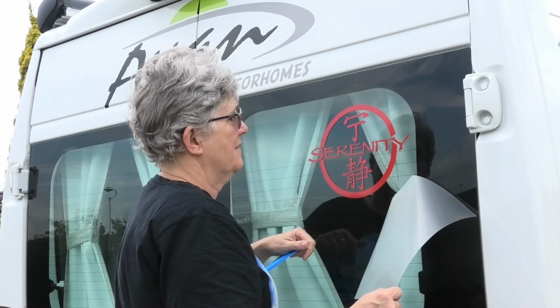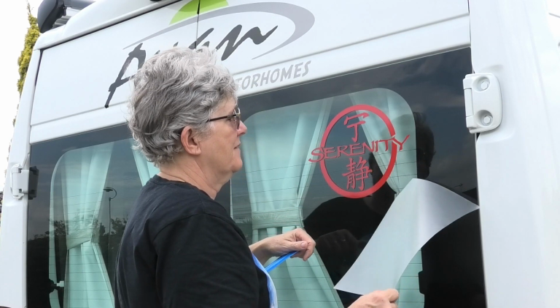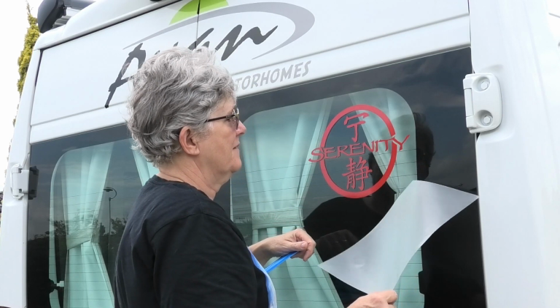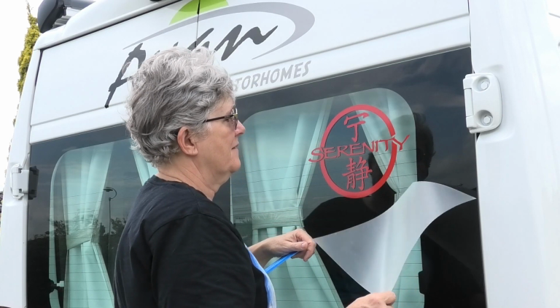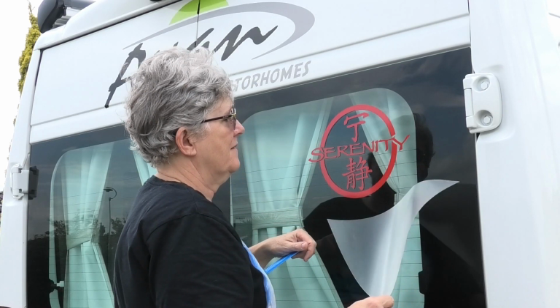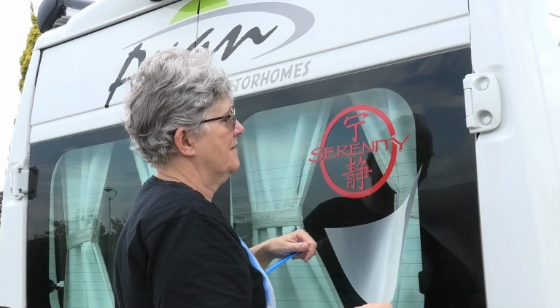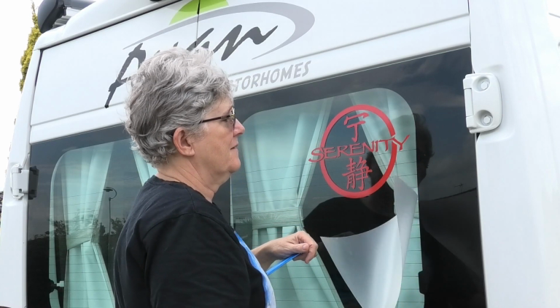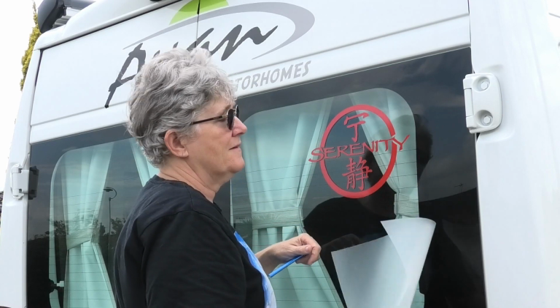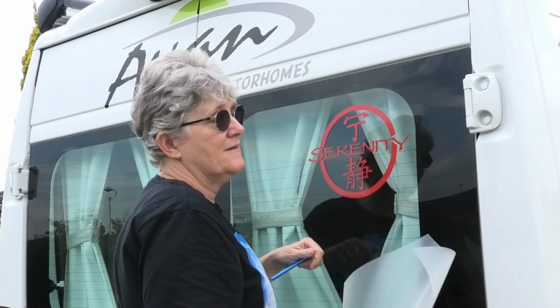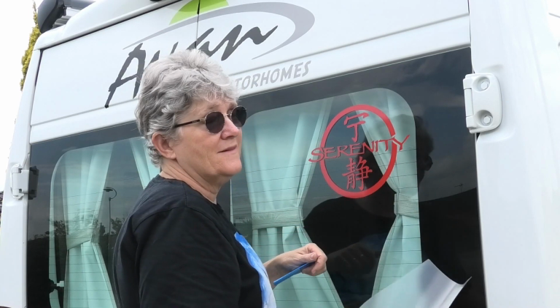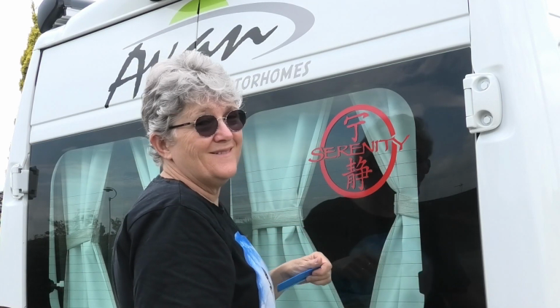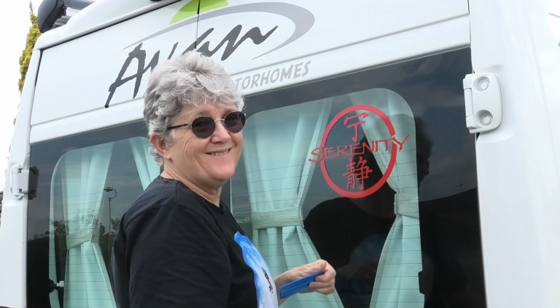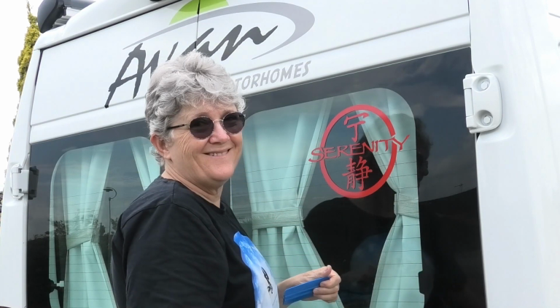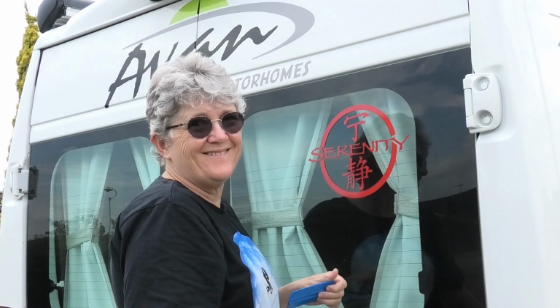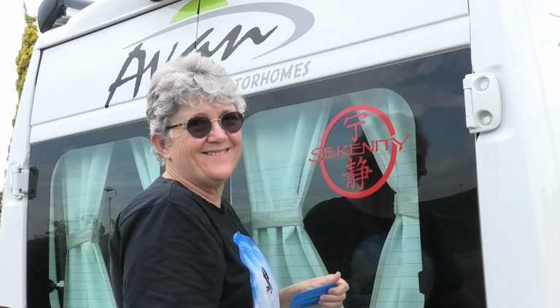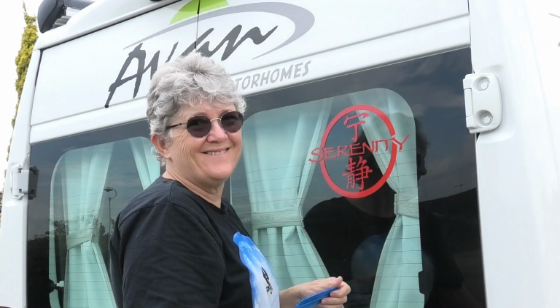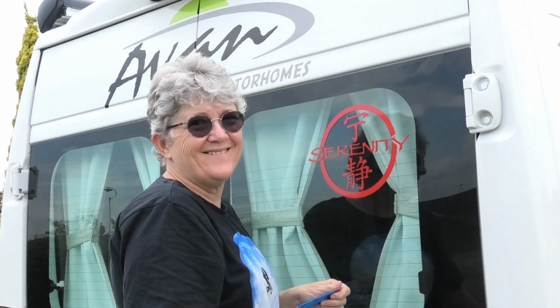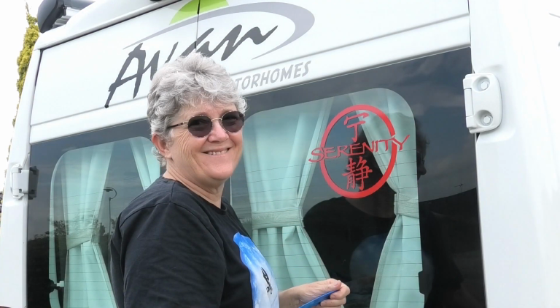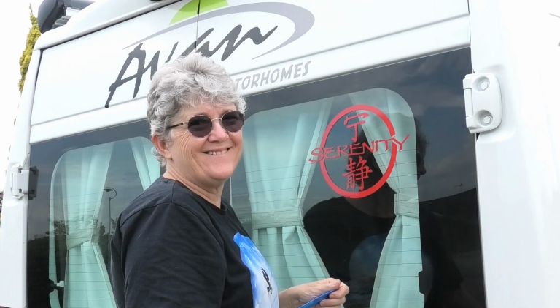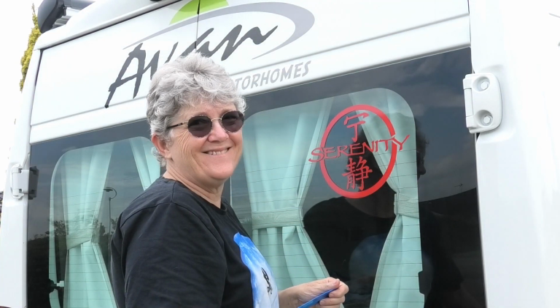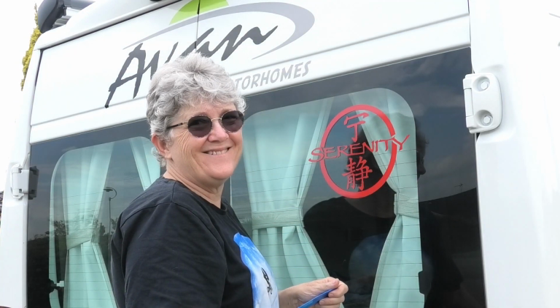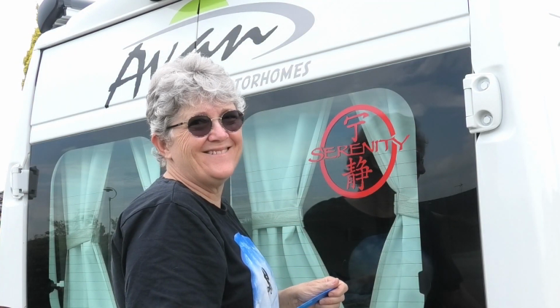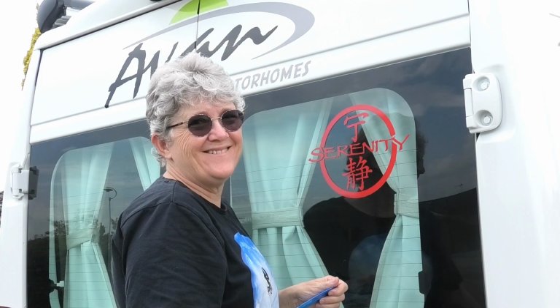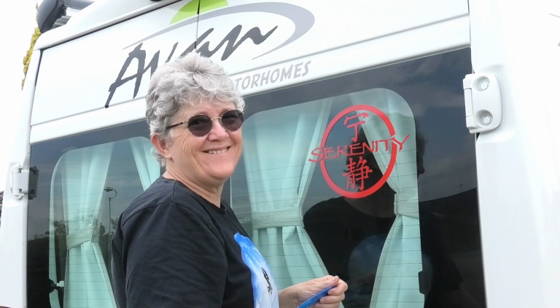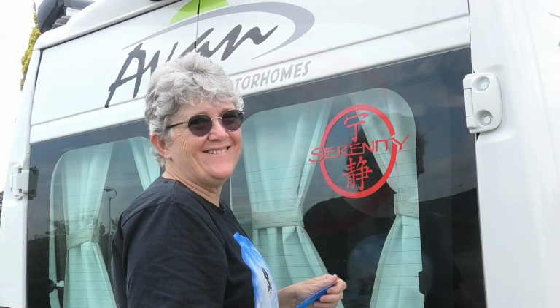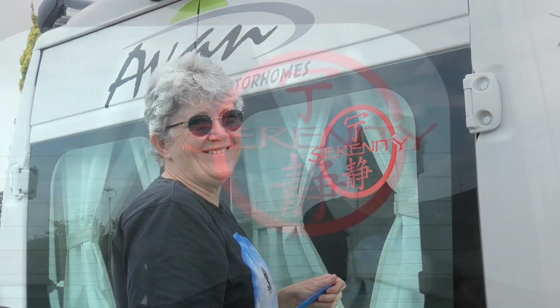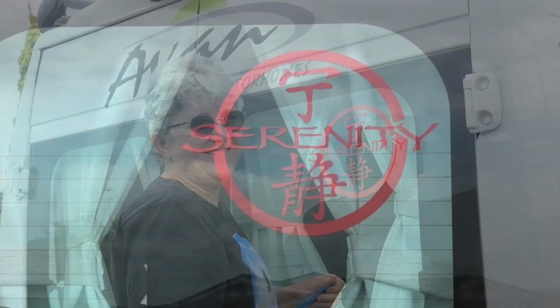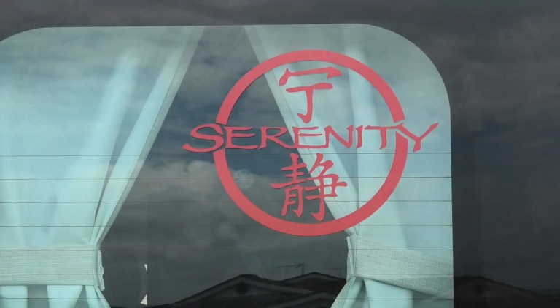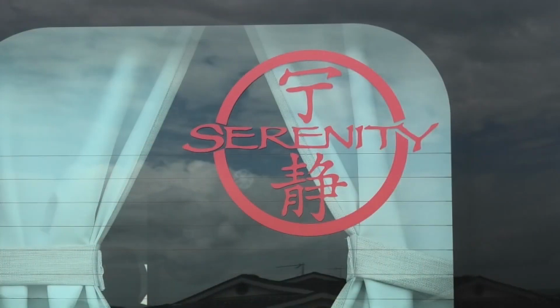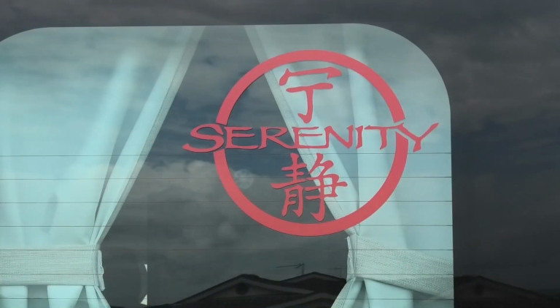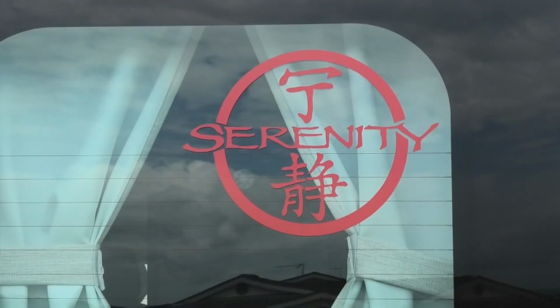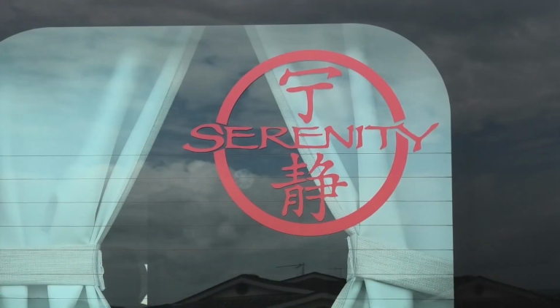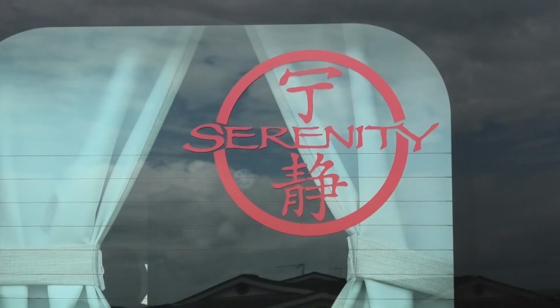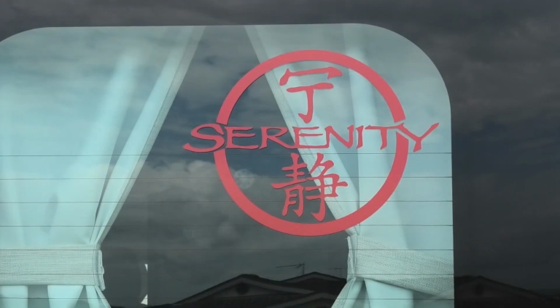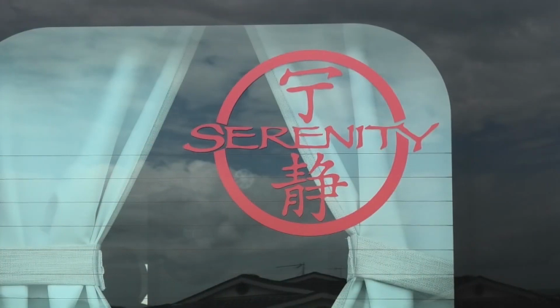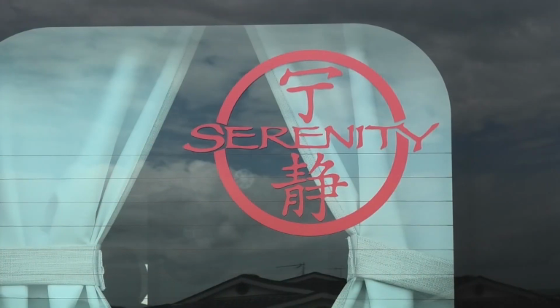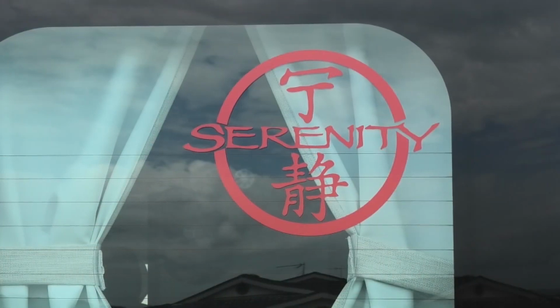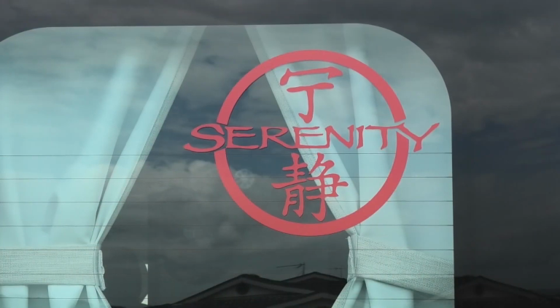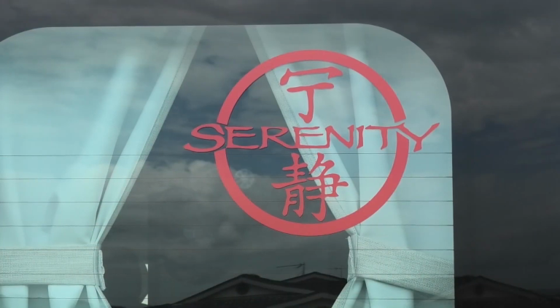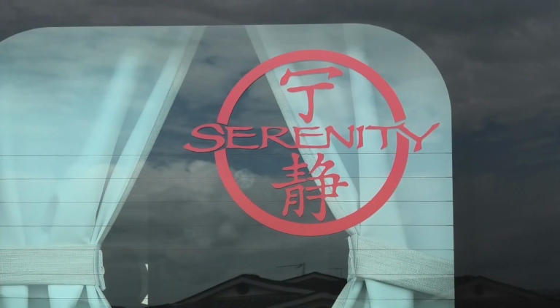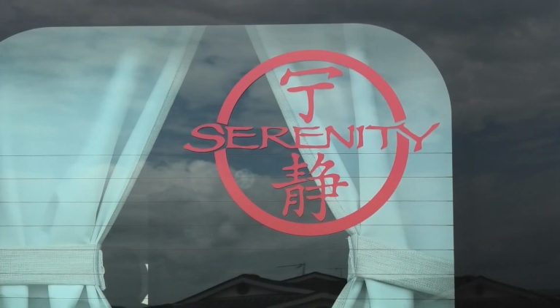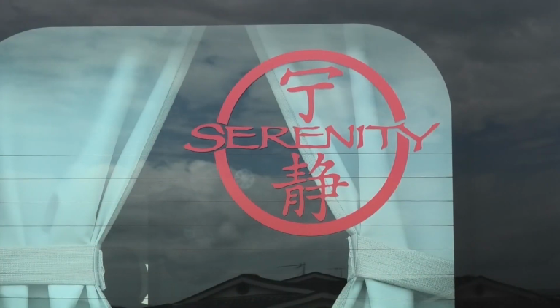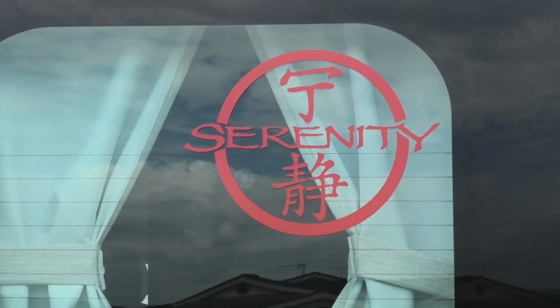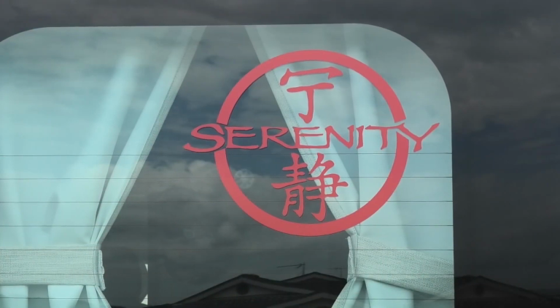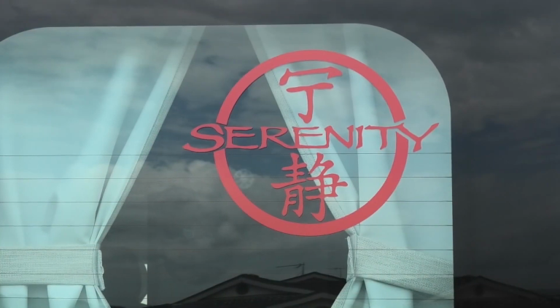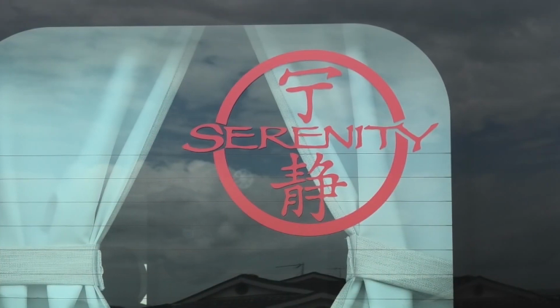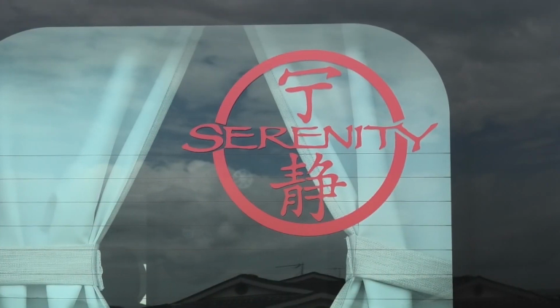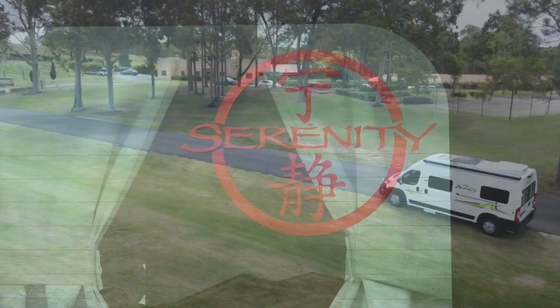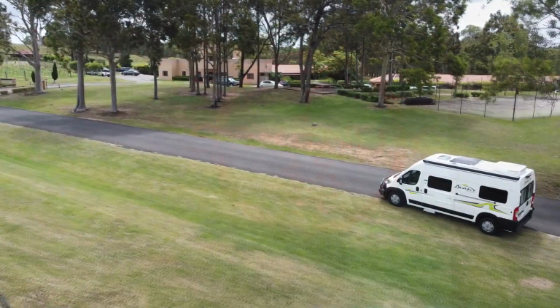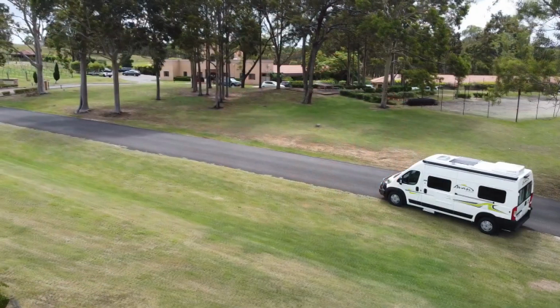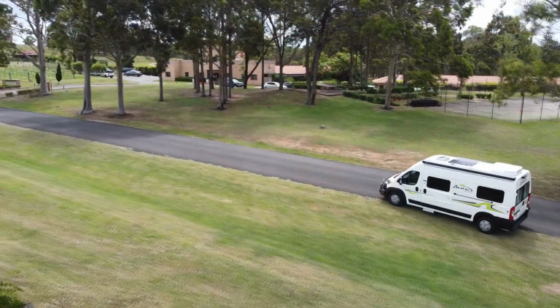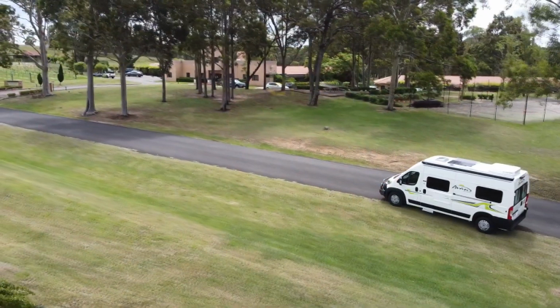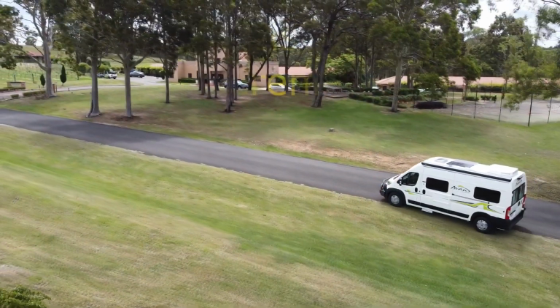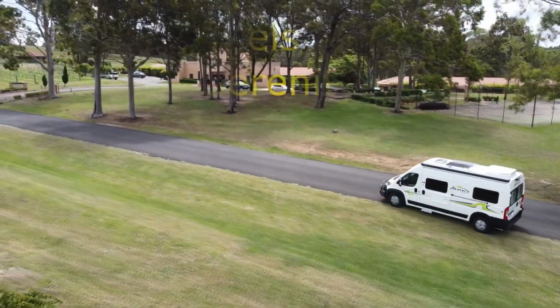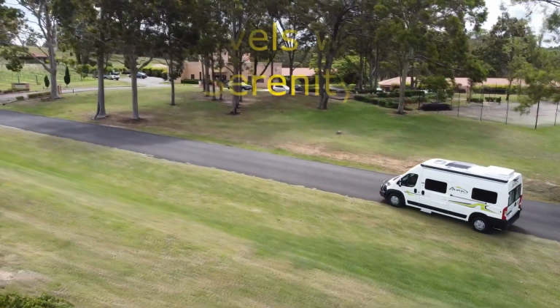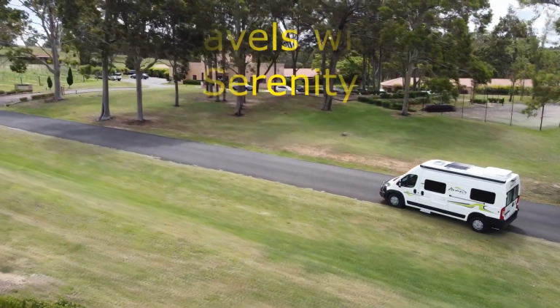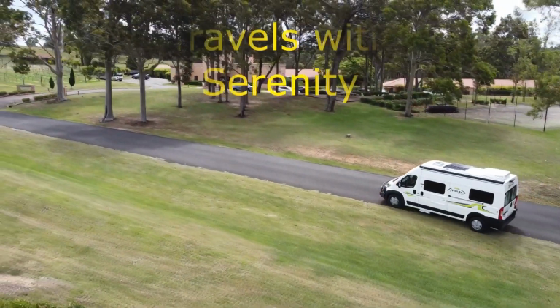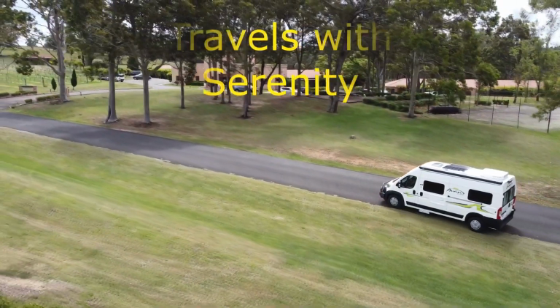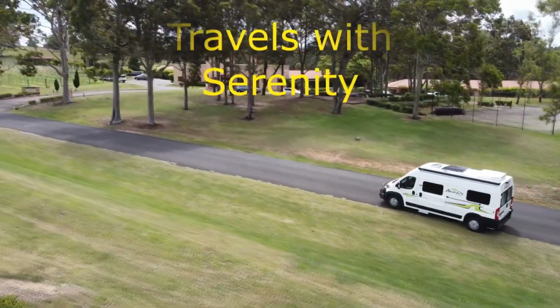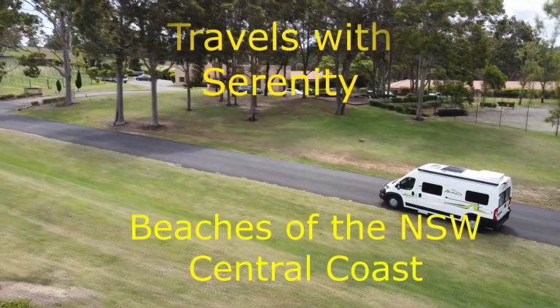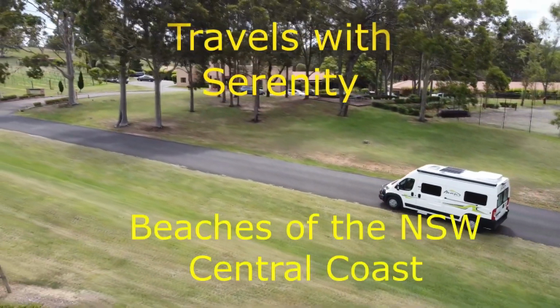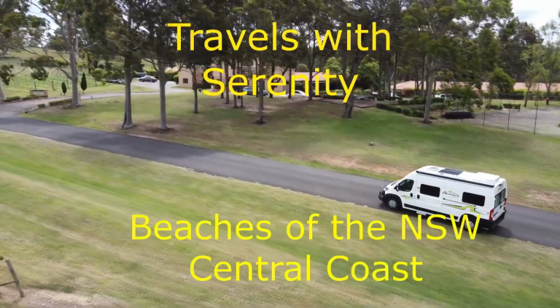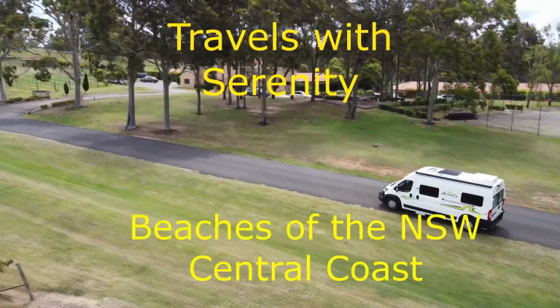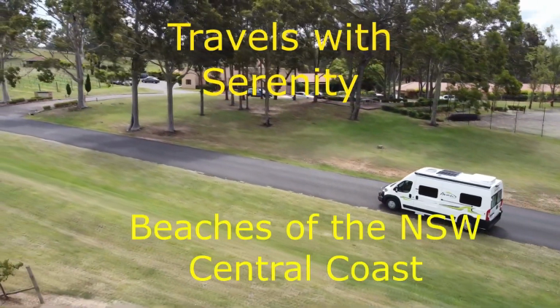We are Rob and Cathy, and these are our adventures in our Avannaplaws 500 Candleman Serenity.